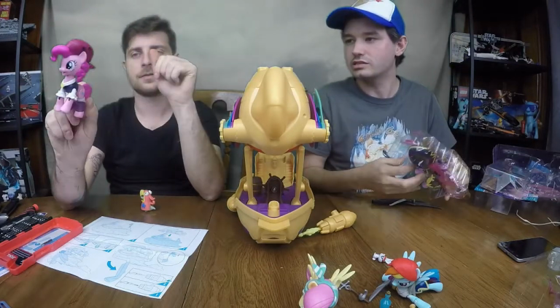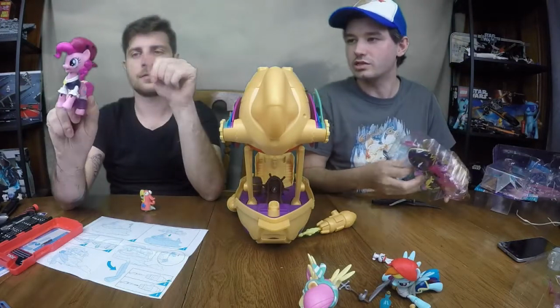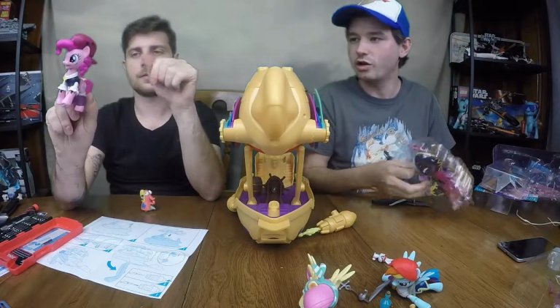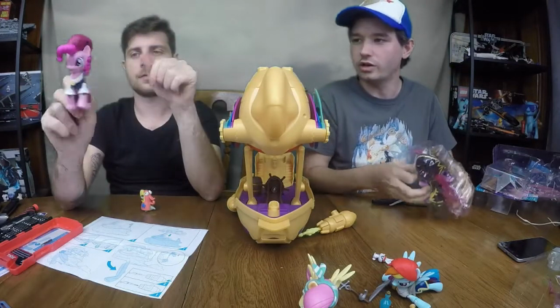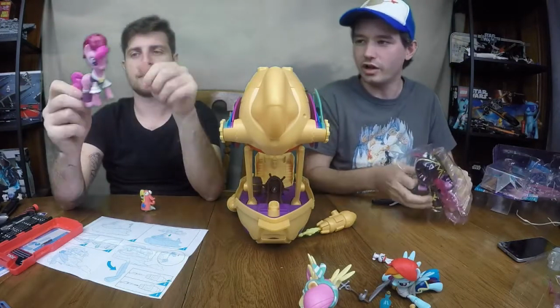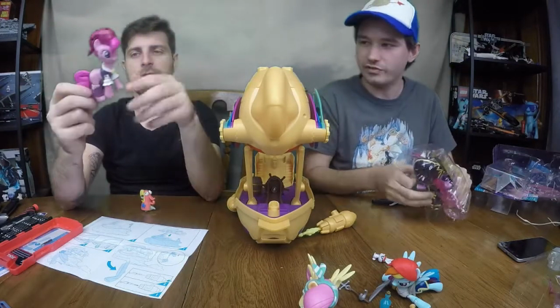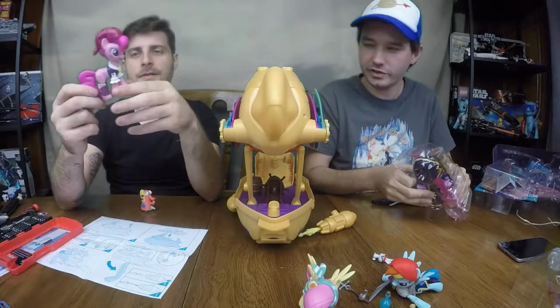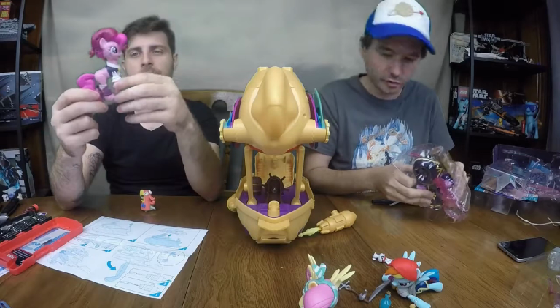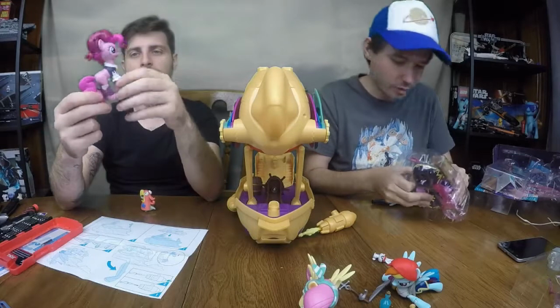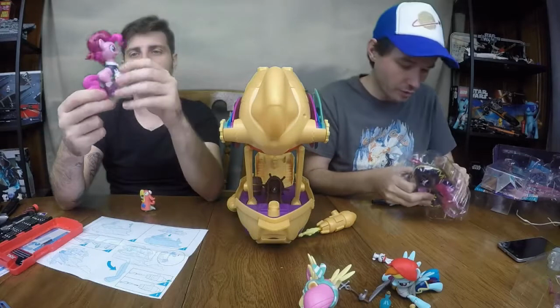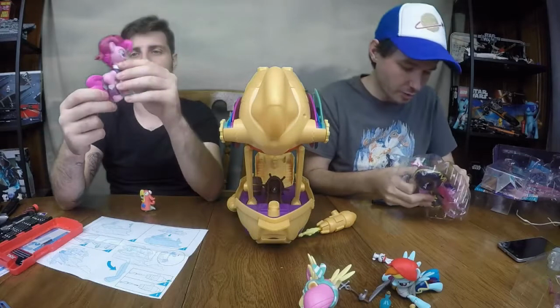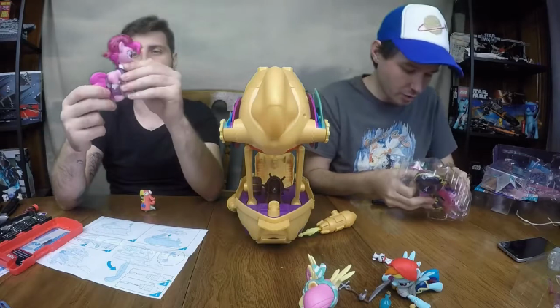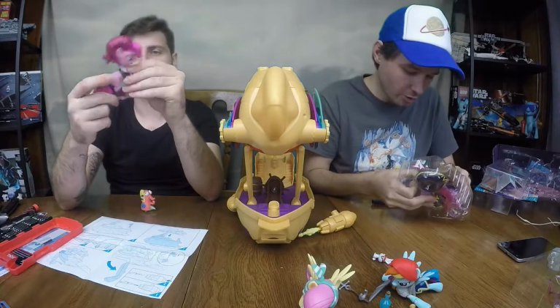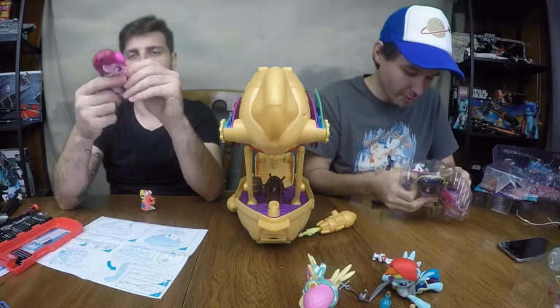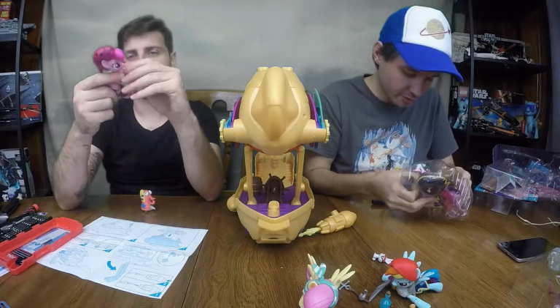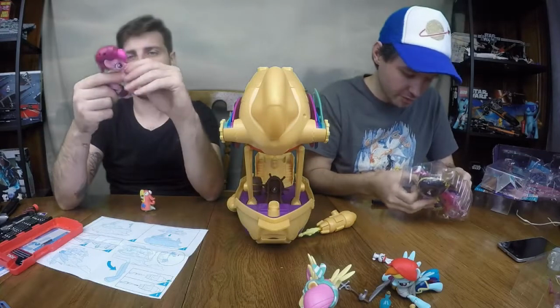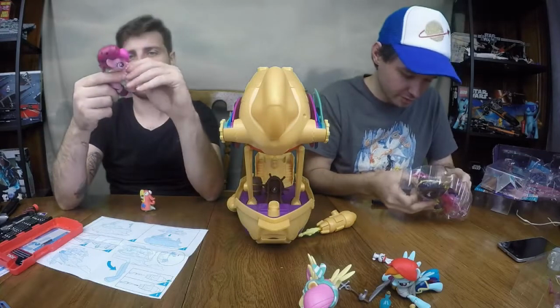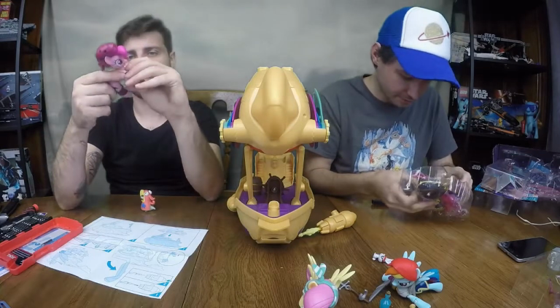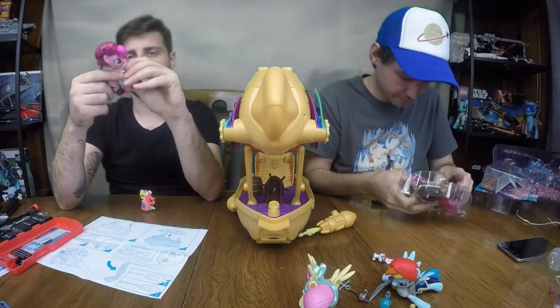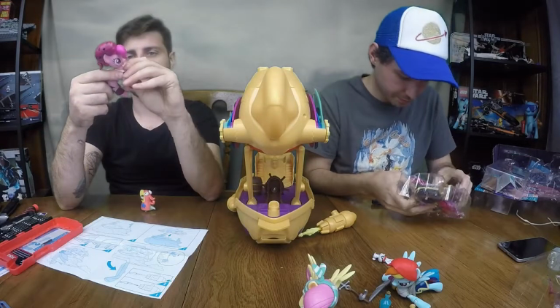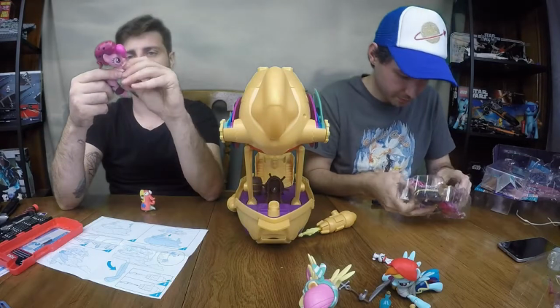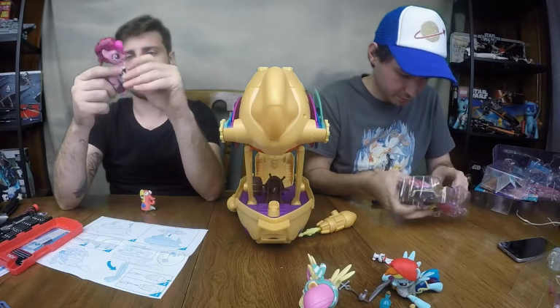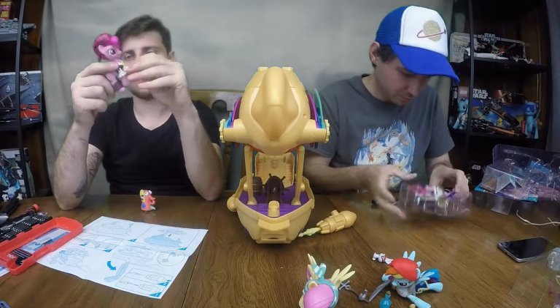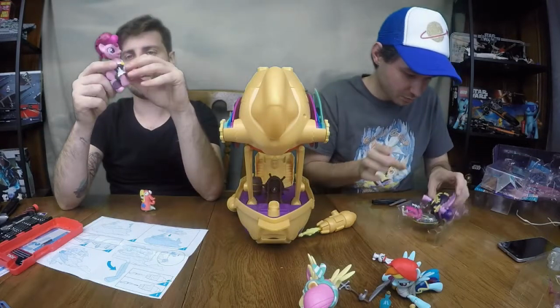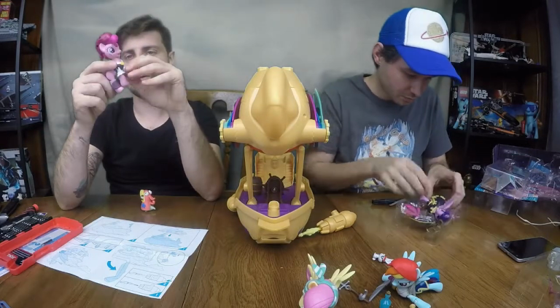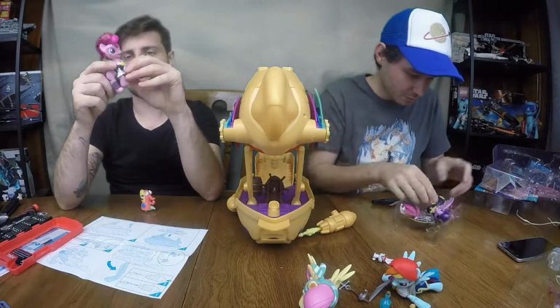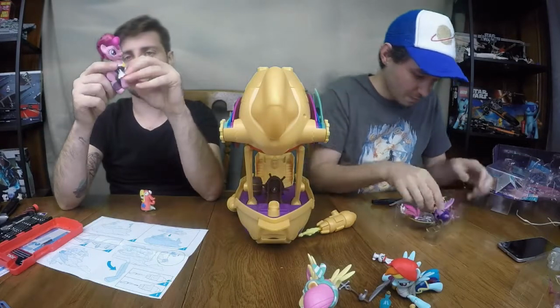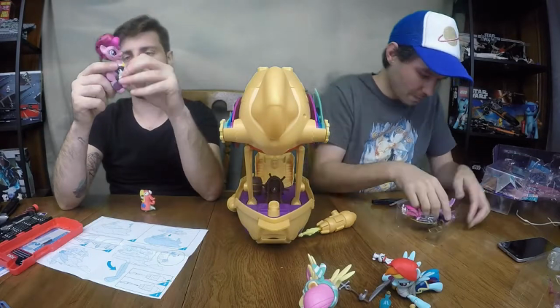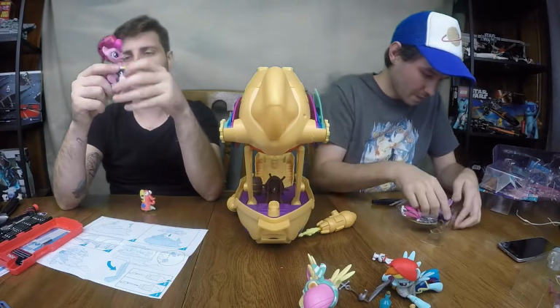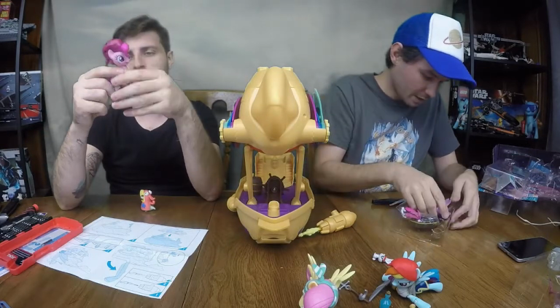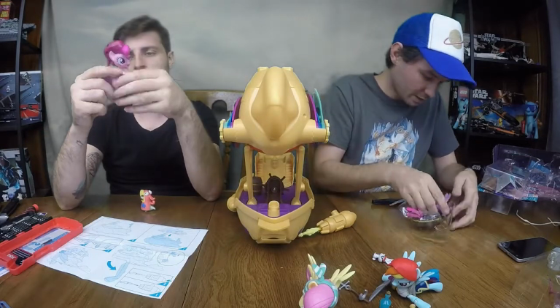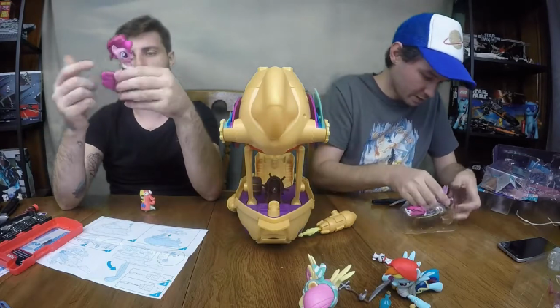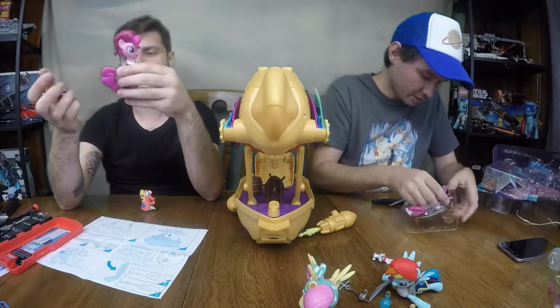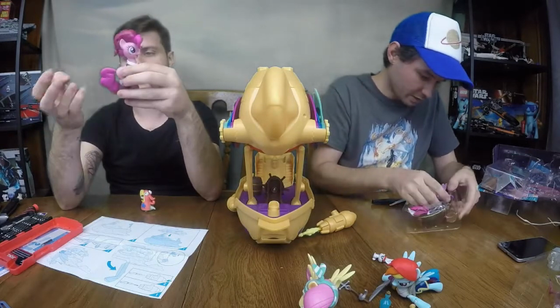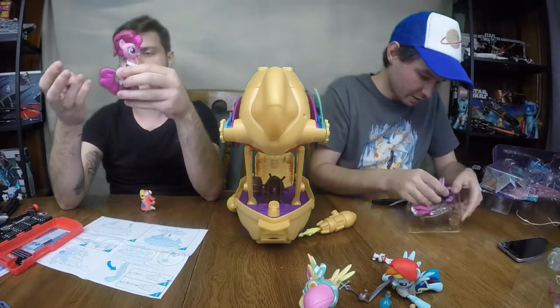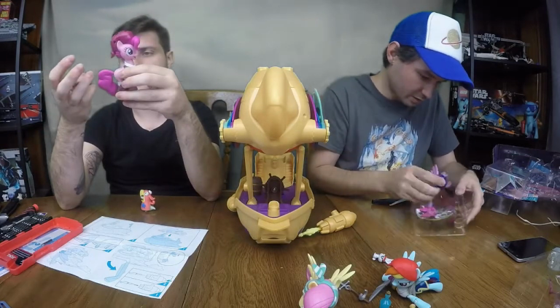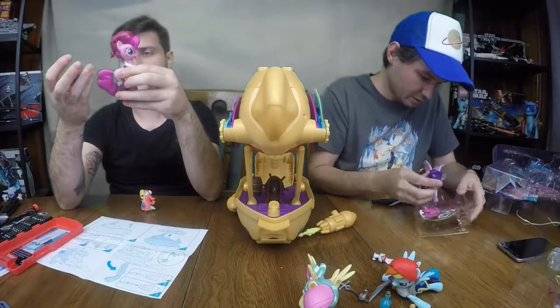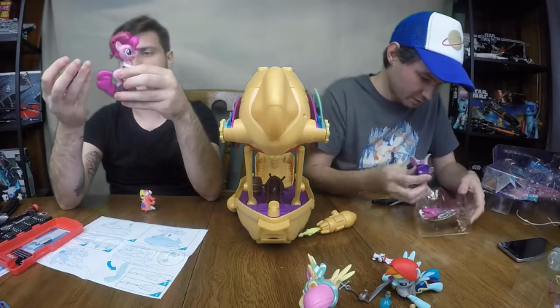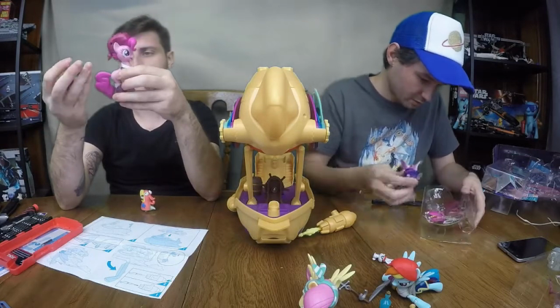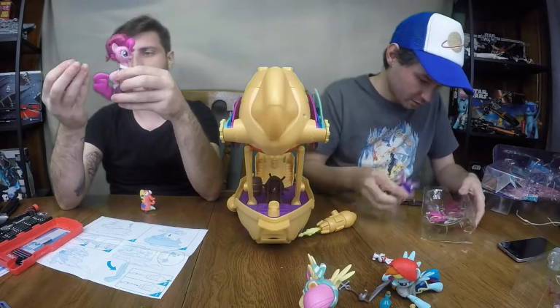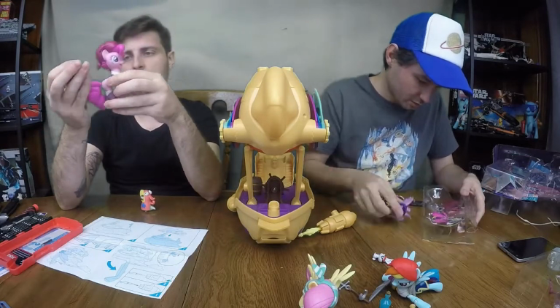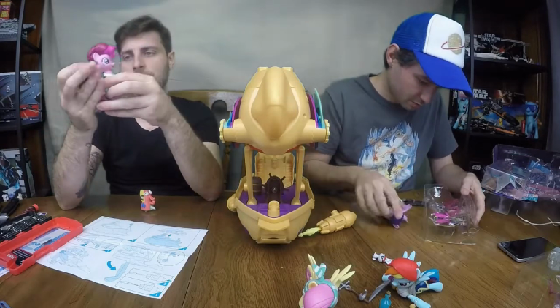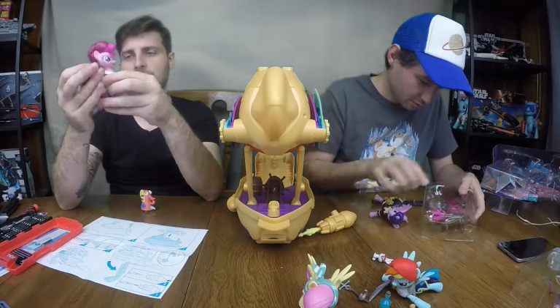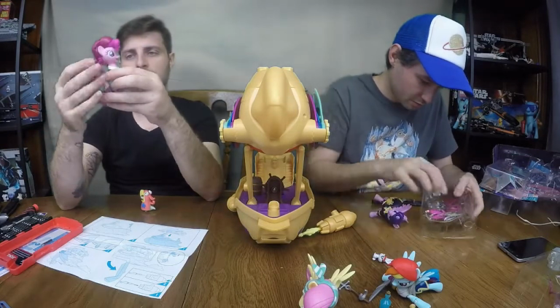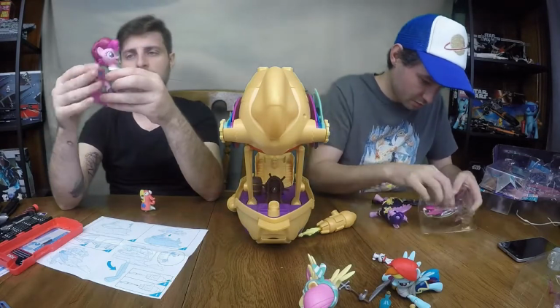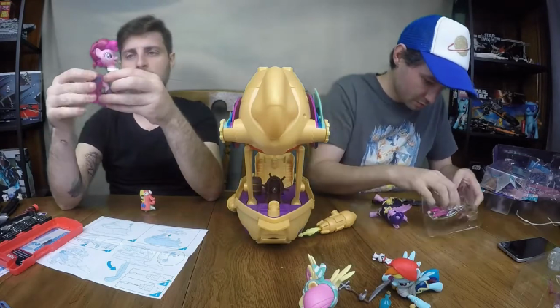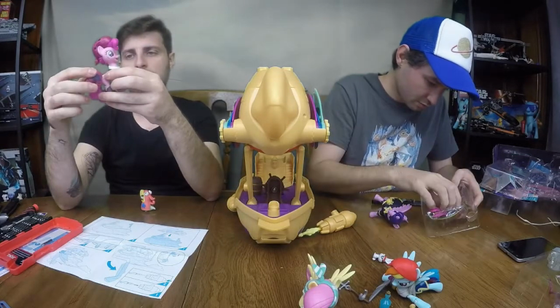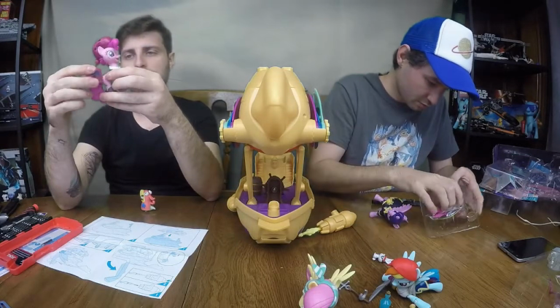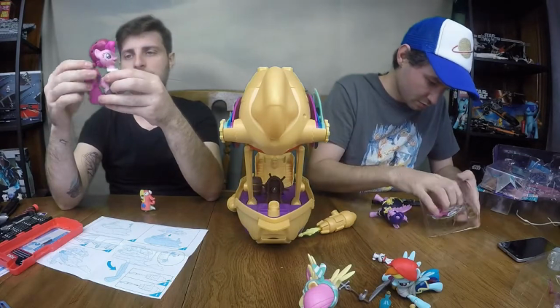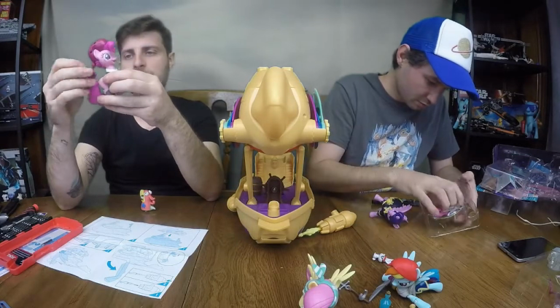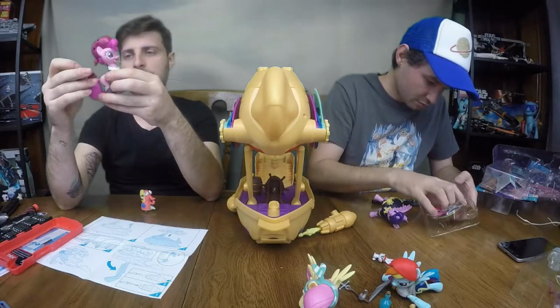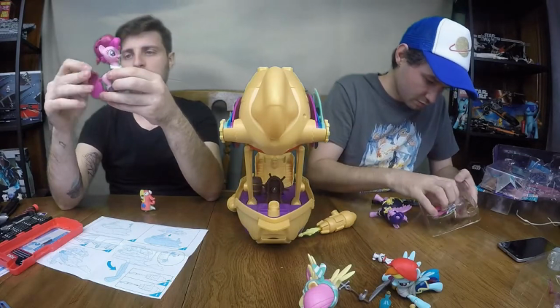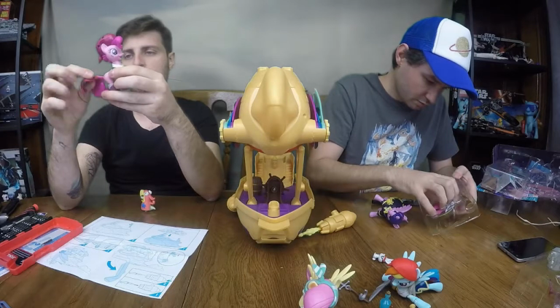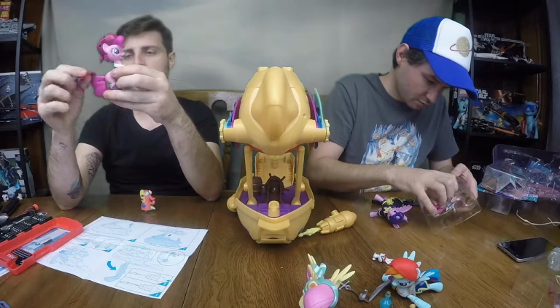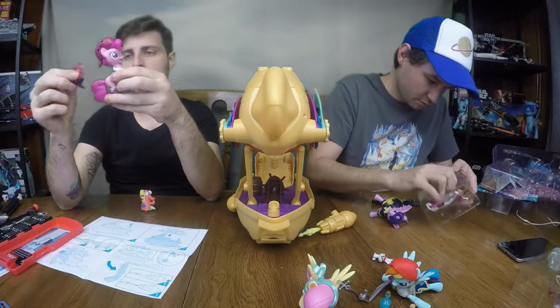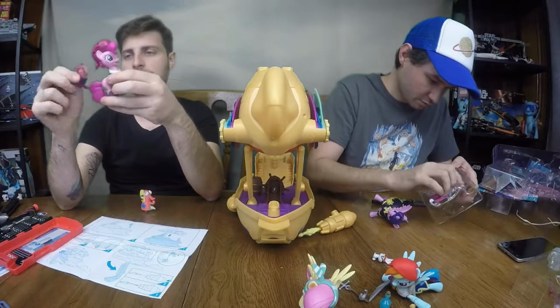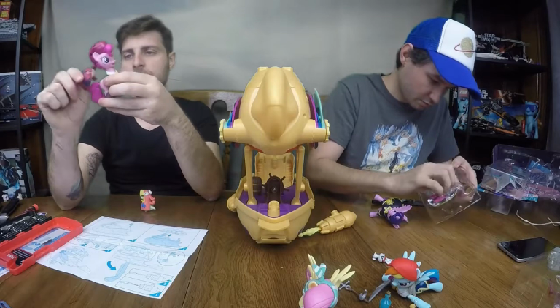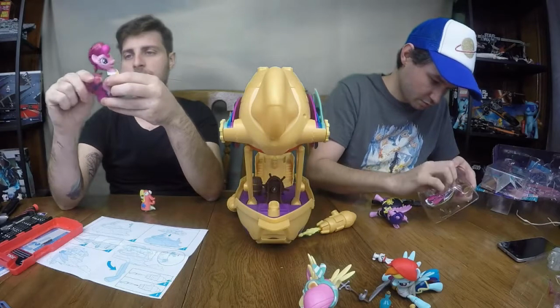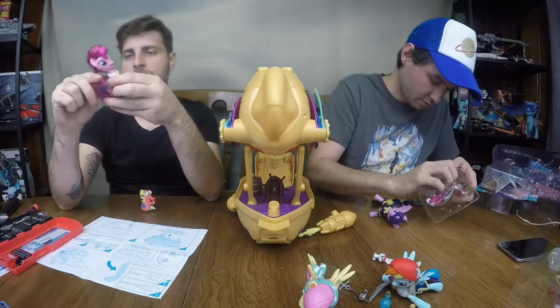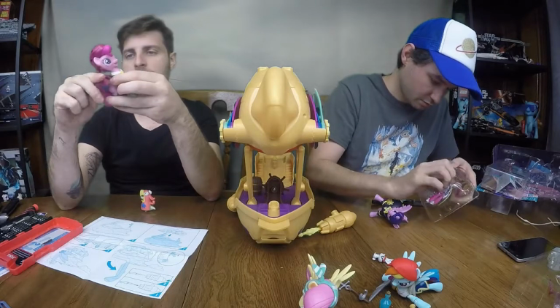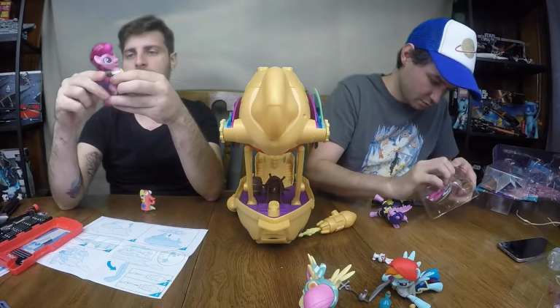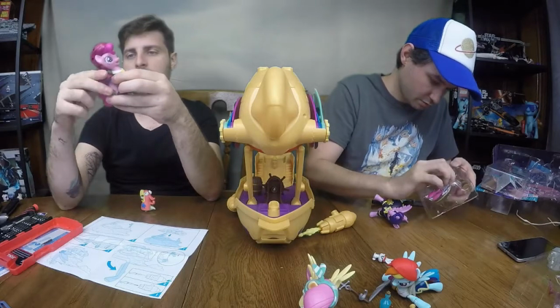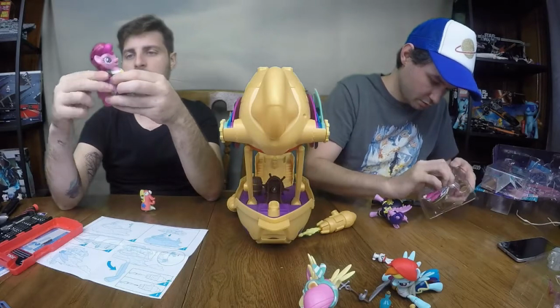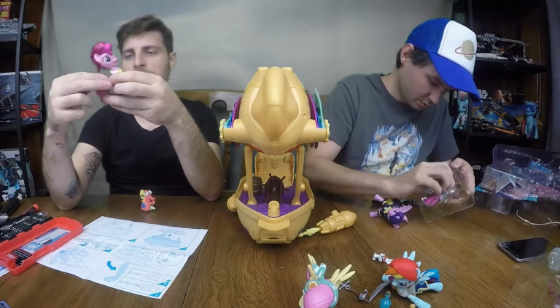Is the whole outfit almost removable? Almost. That's kind of neat.